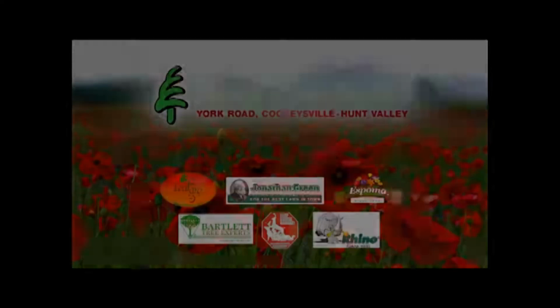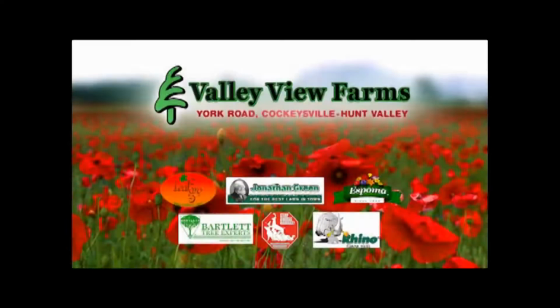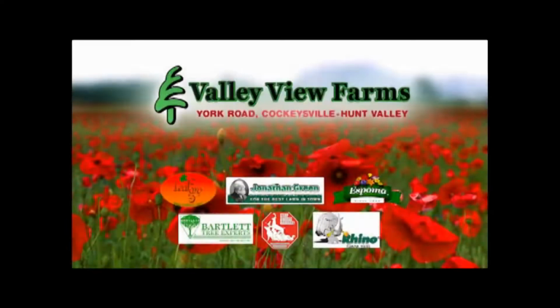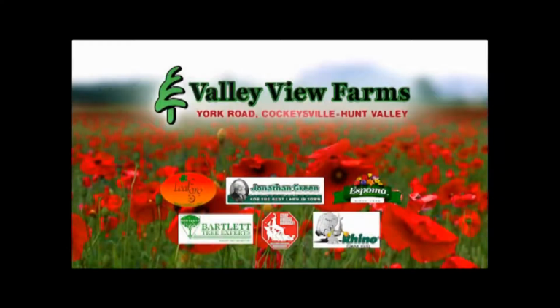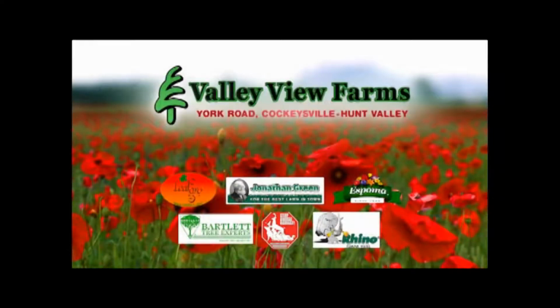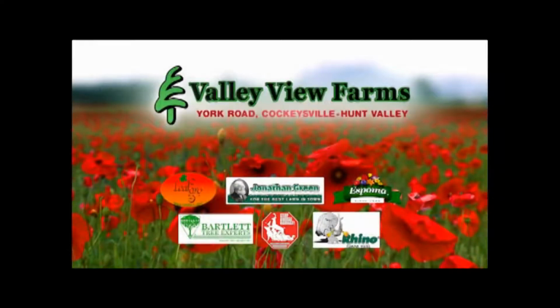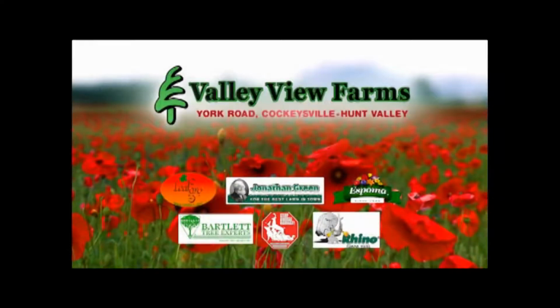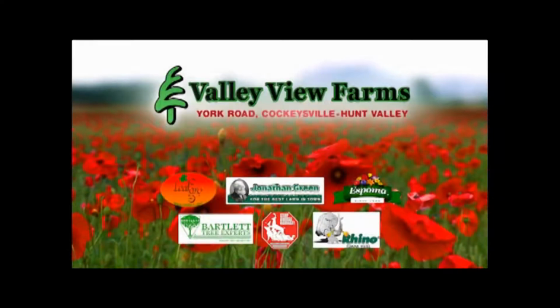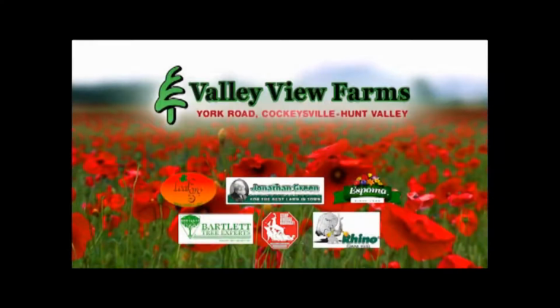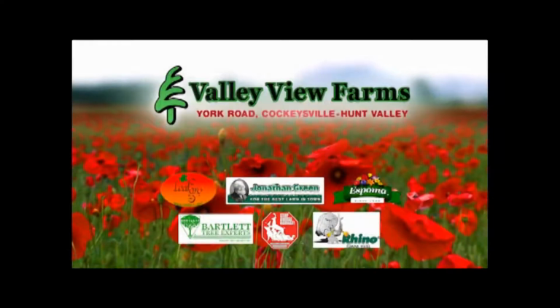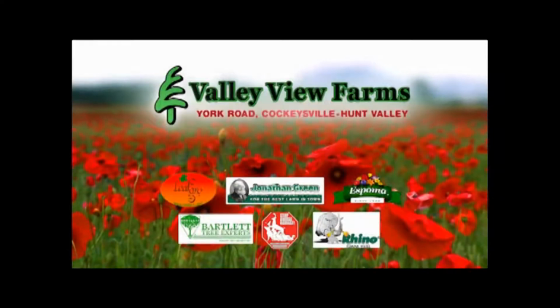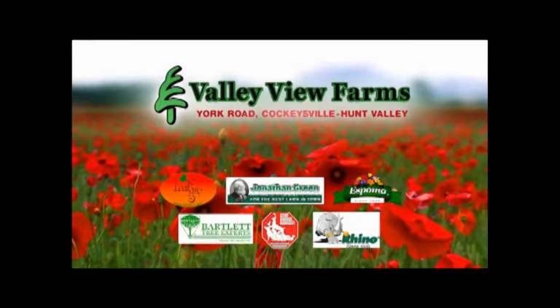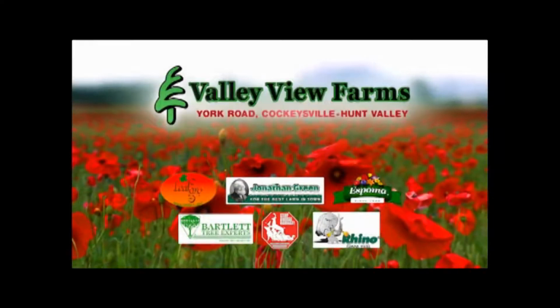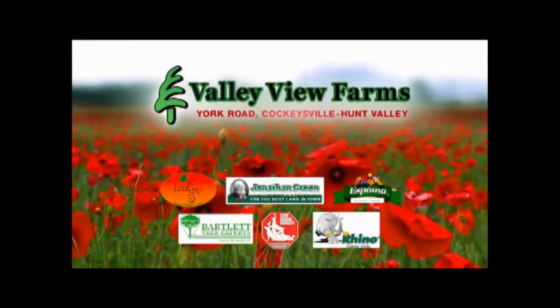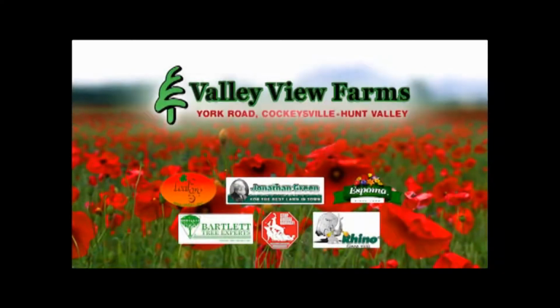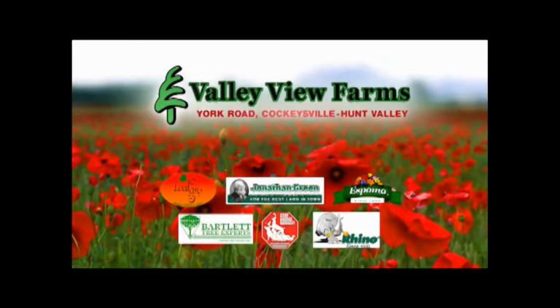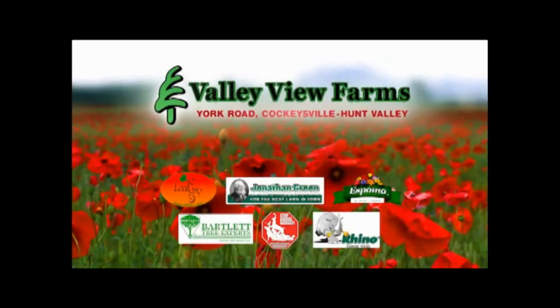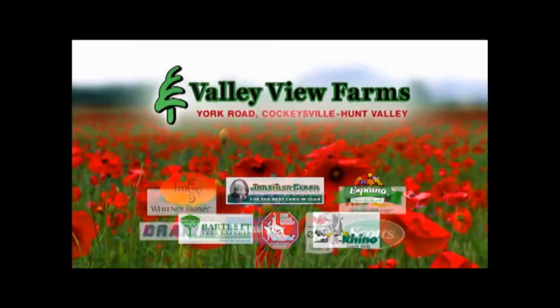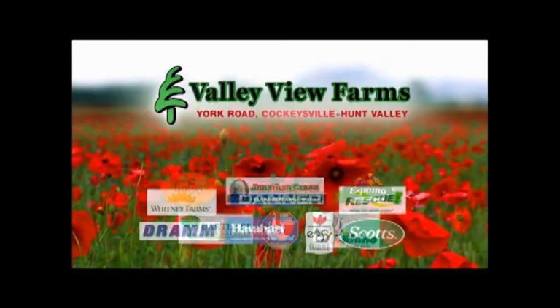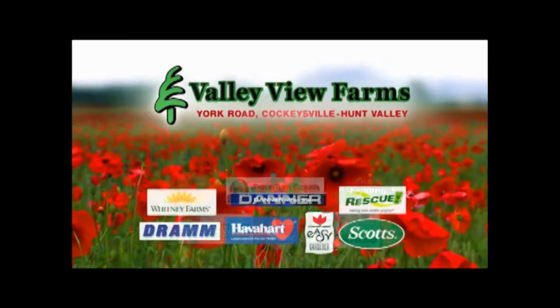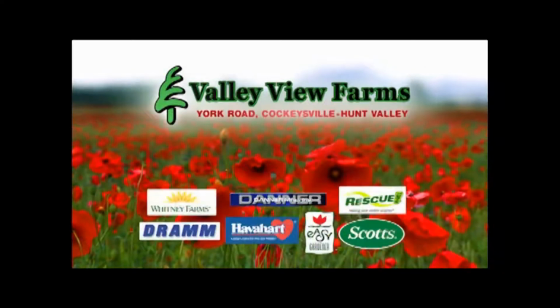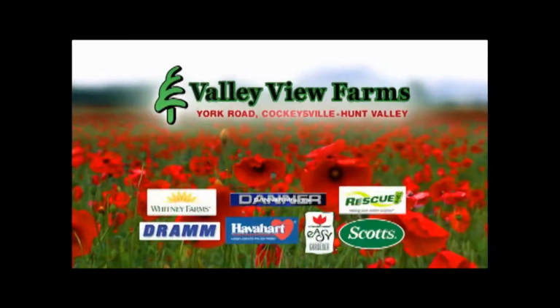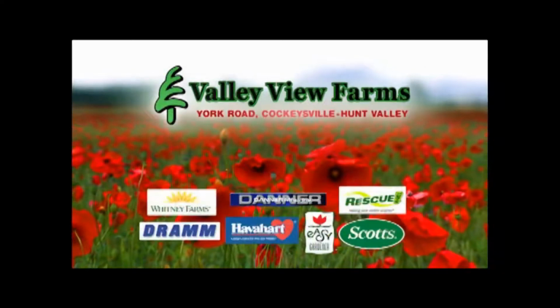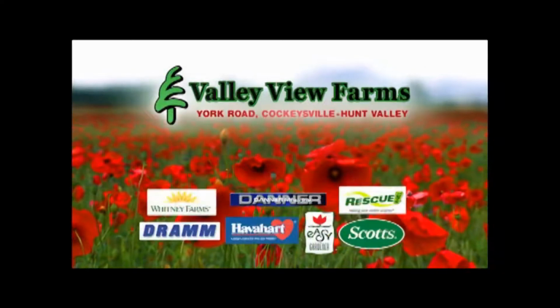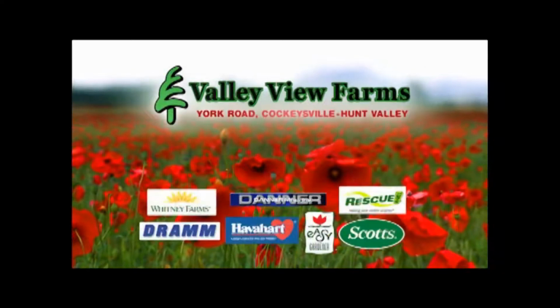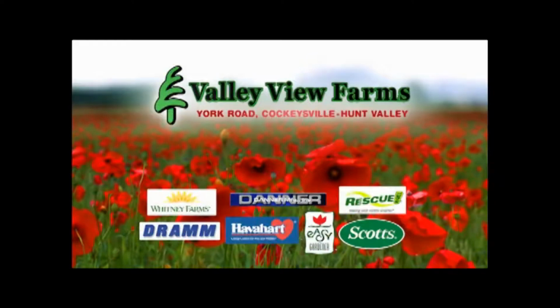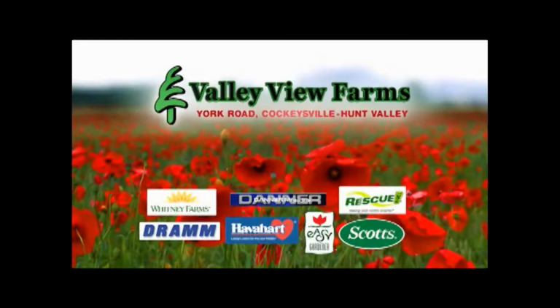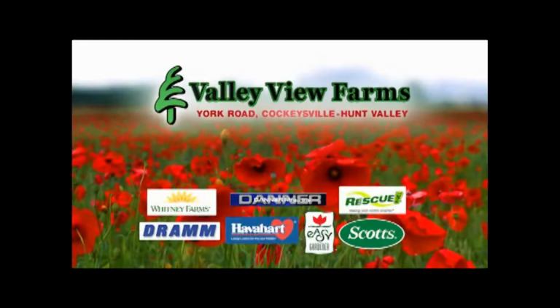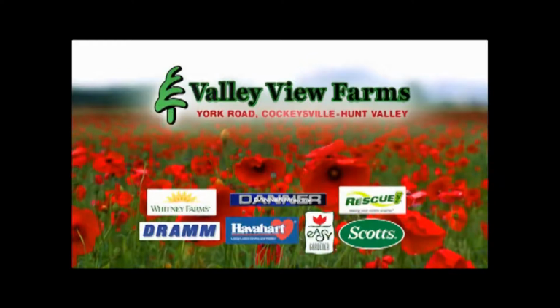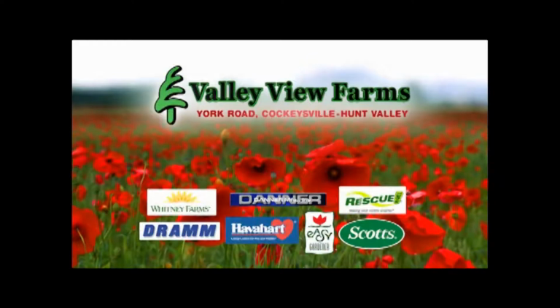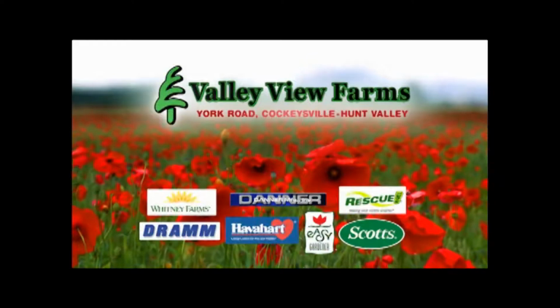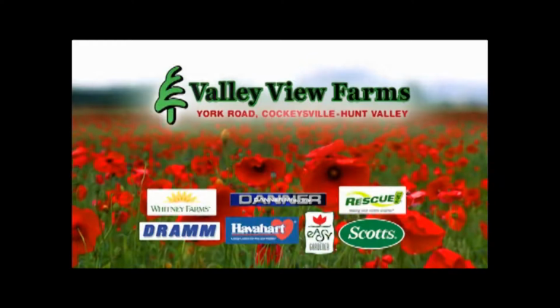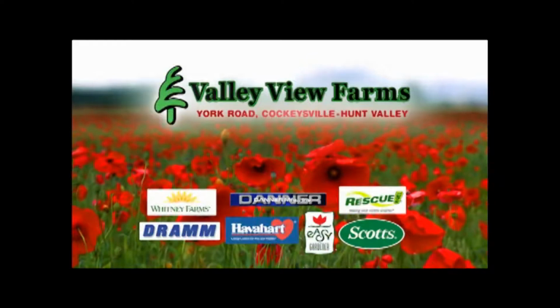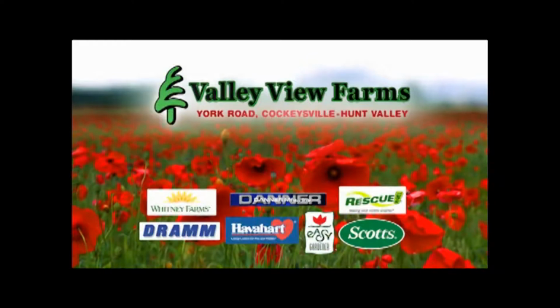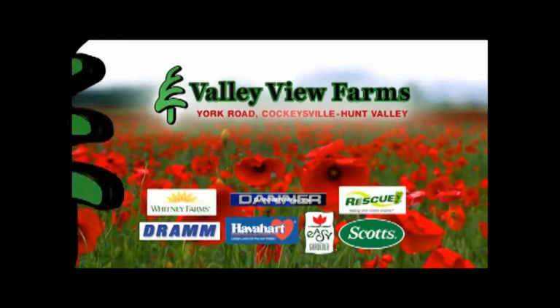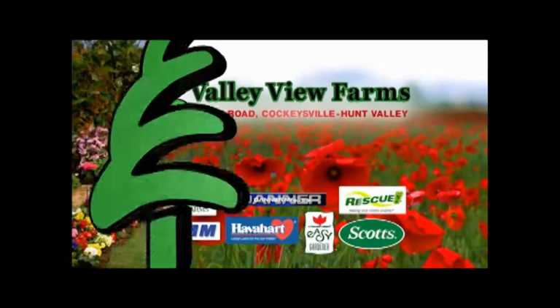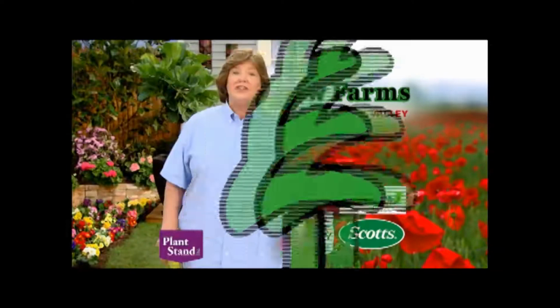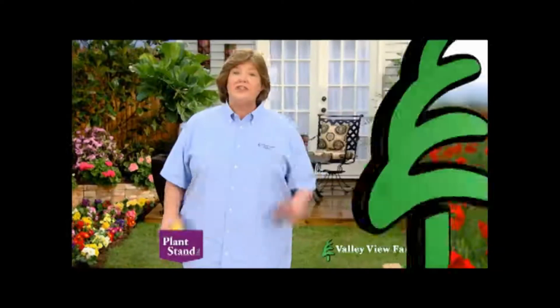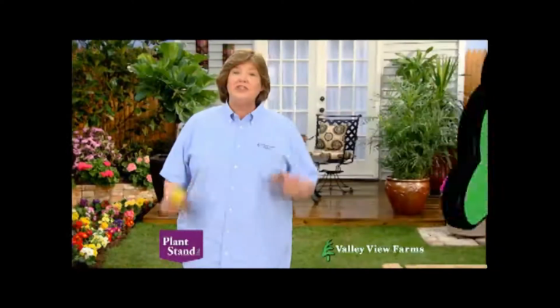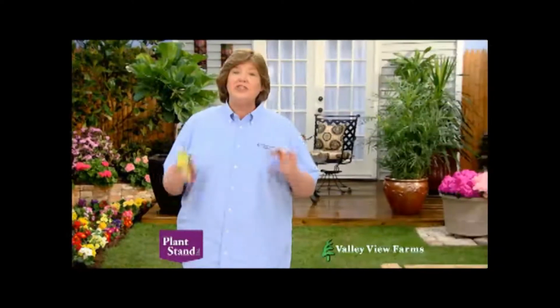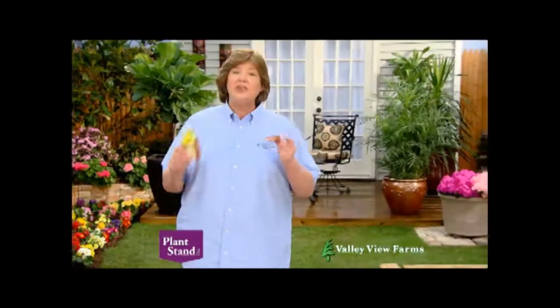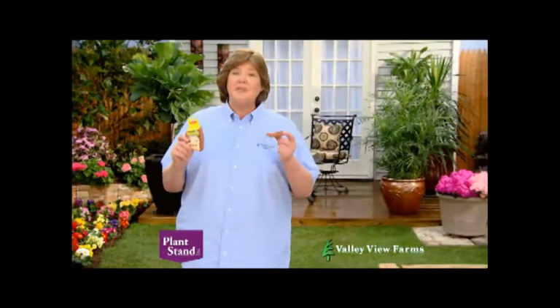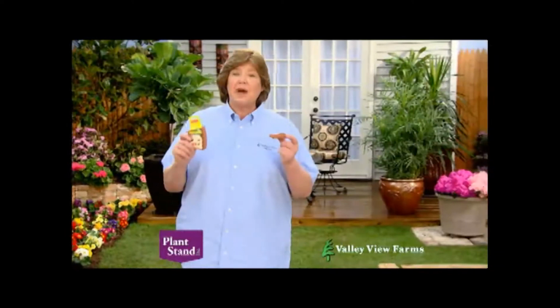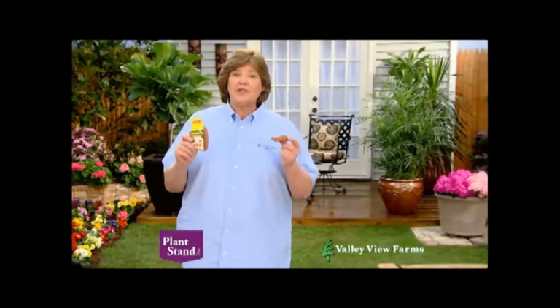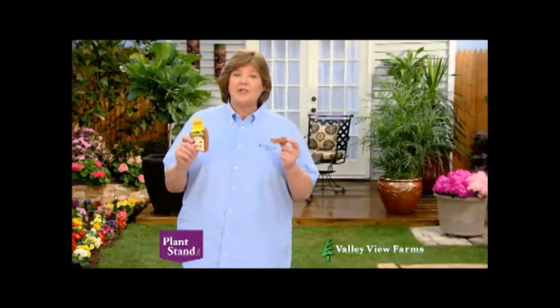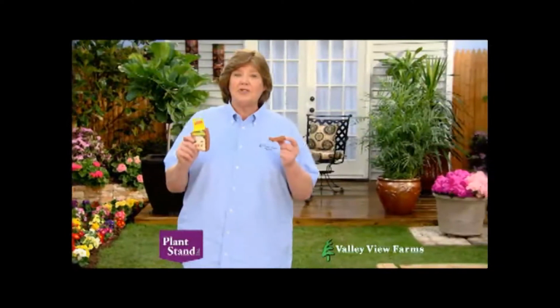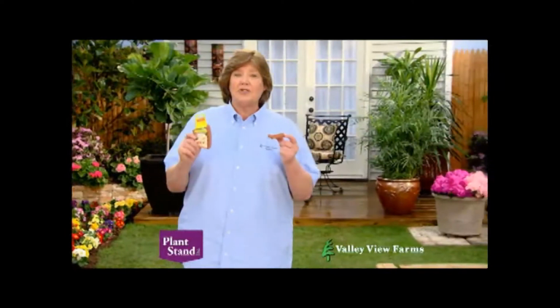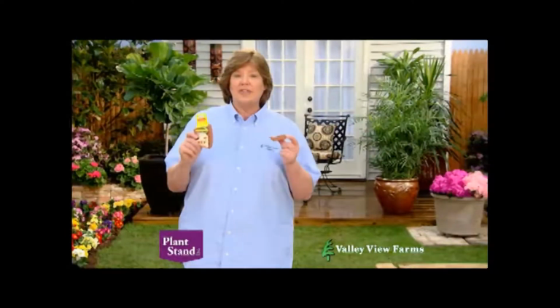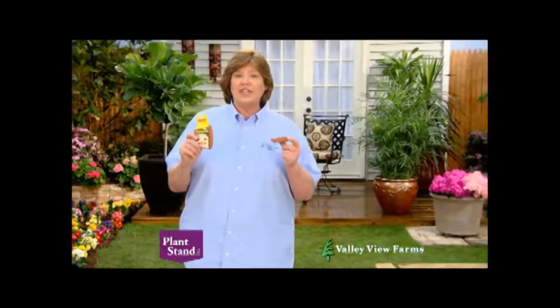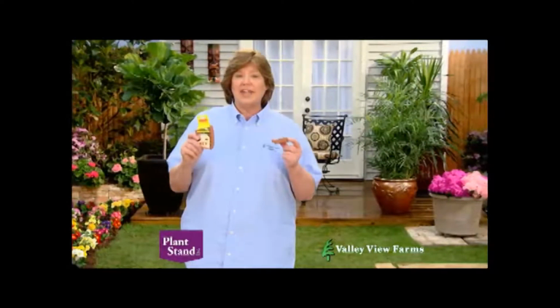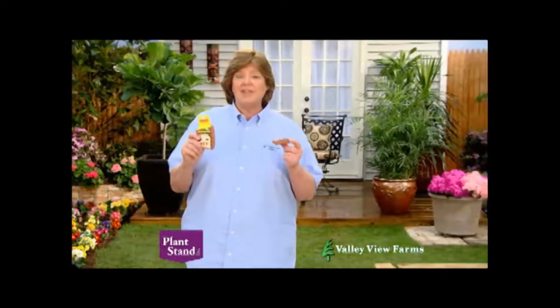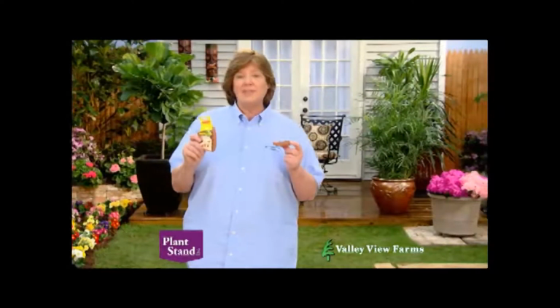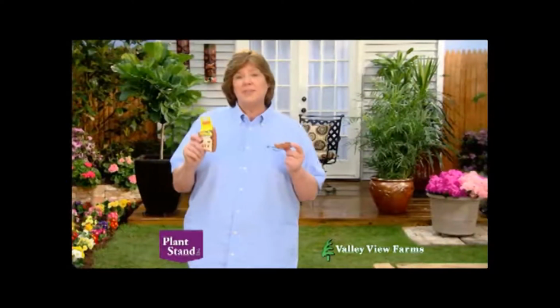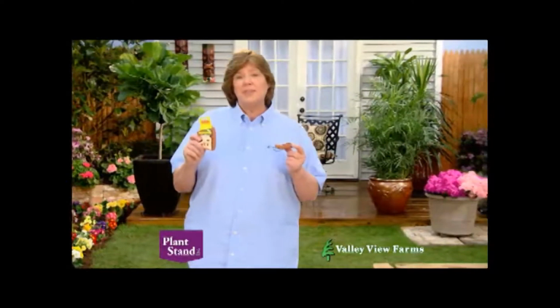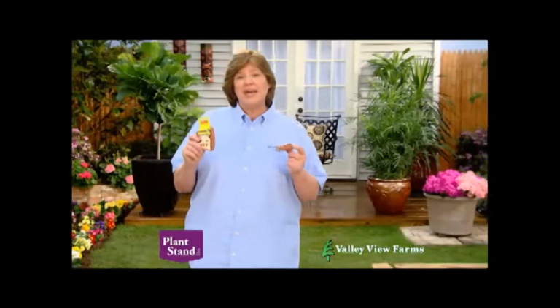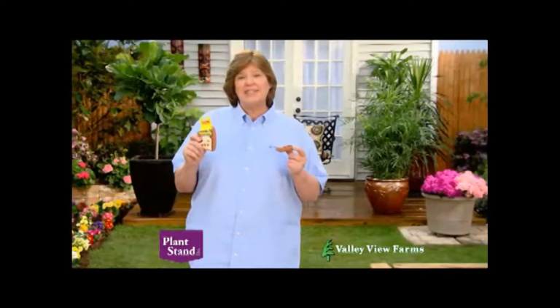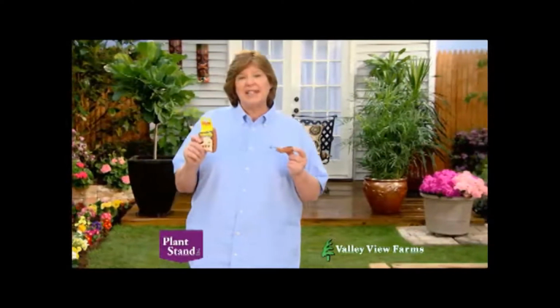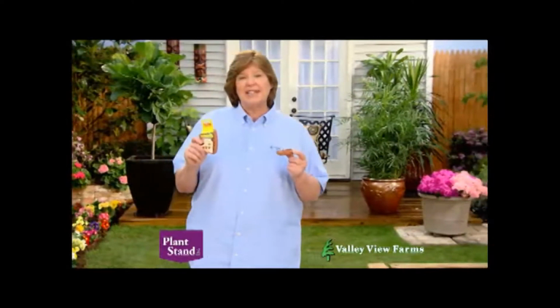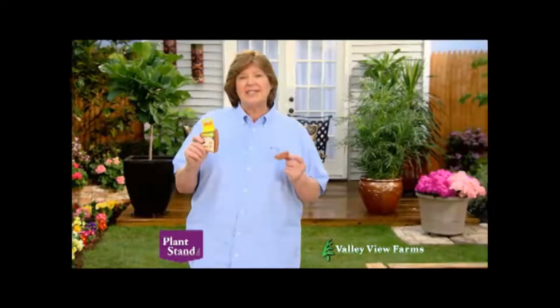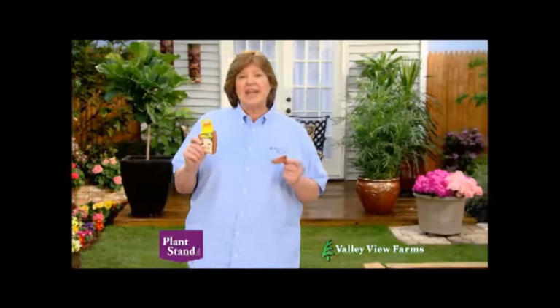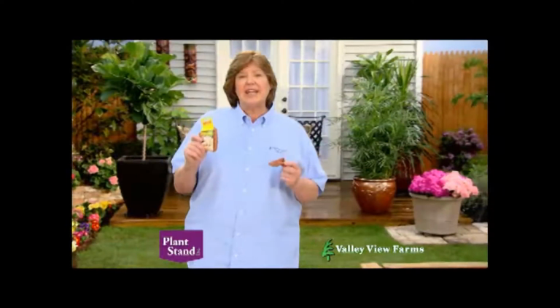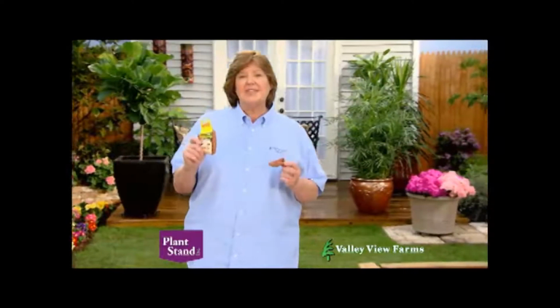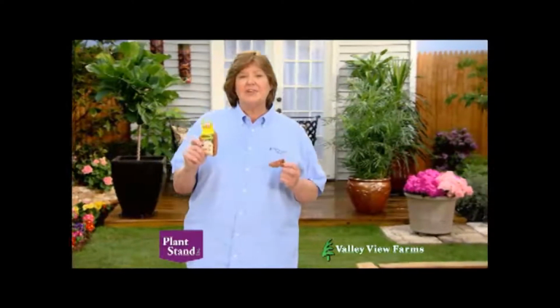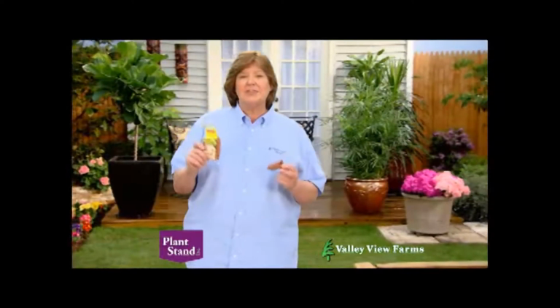Here's a practical gardening tip from Cary Angle of Valley View Farms. These unique patos are deck savers, plant stands, and levelers.